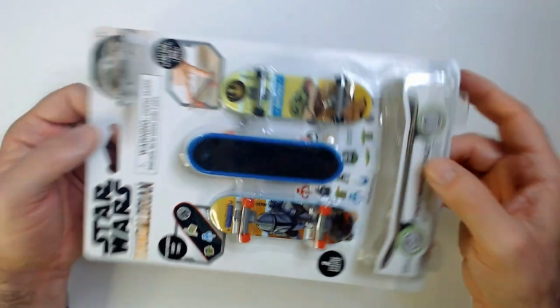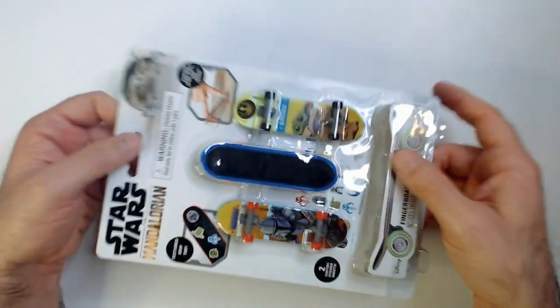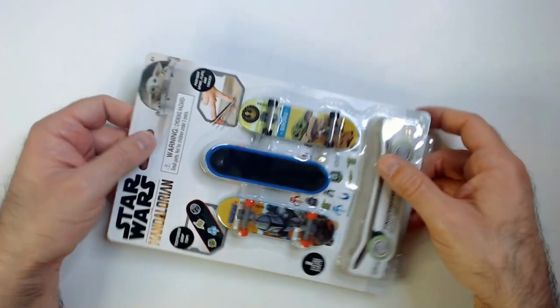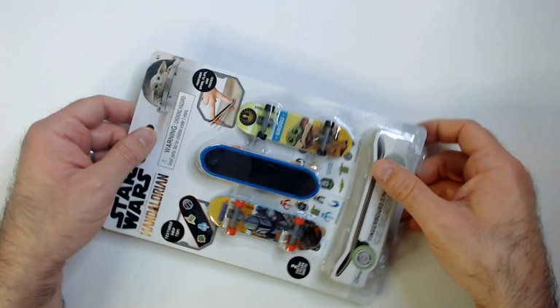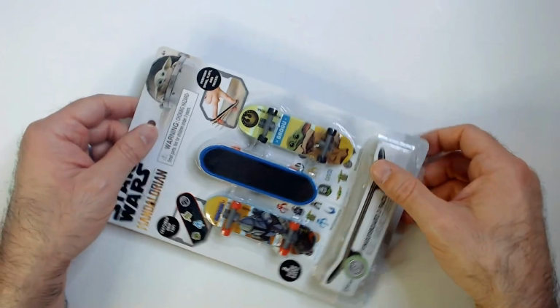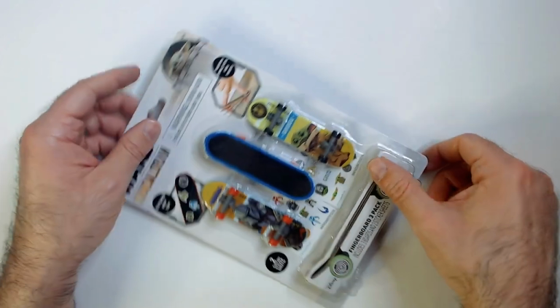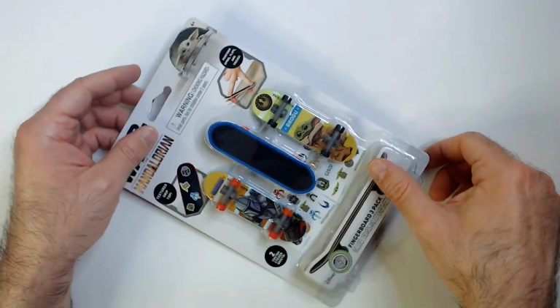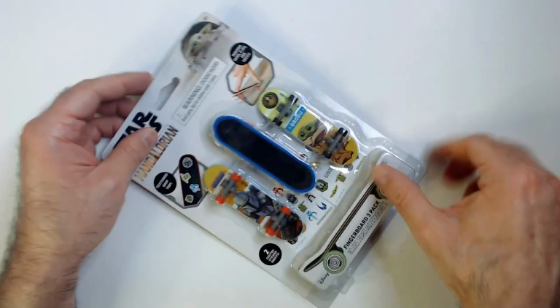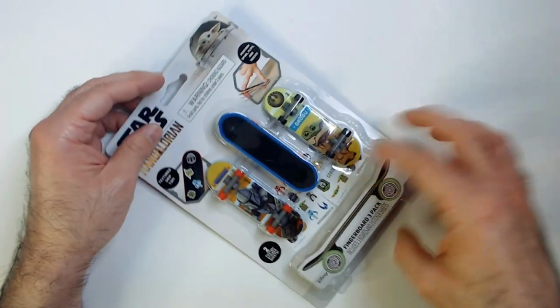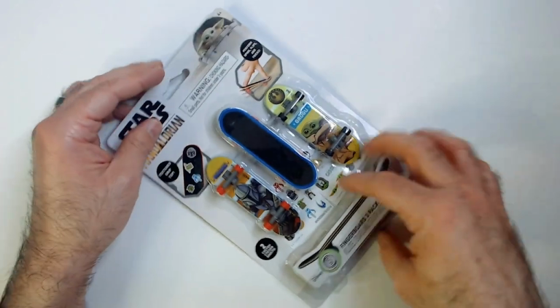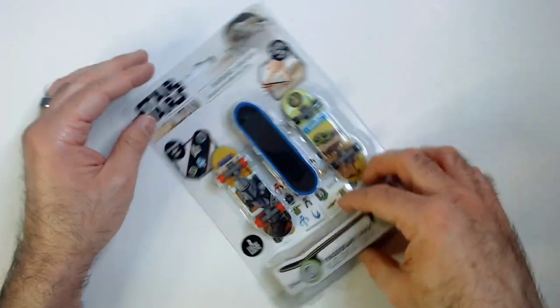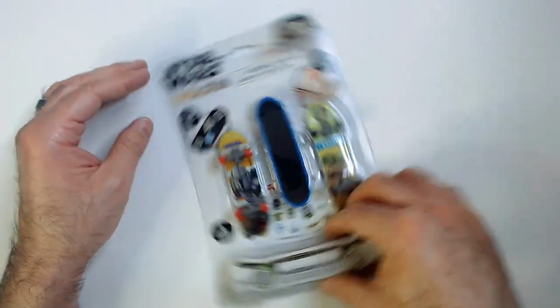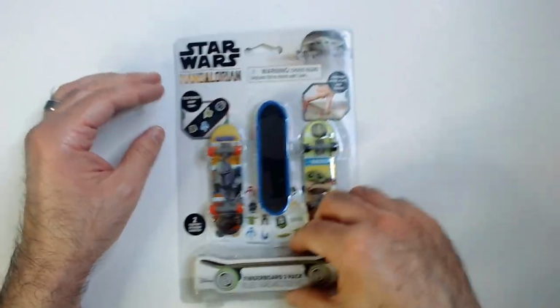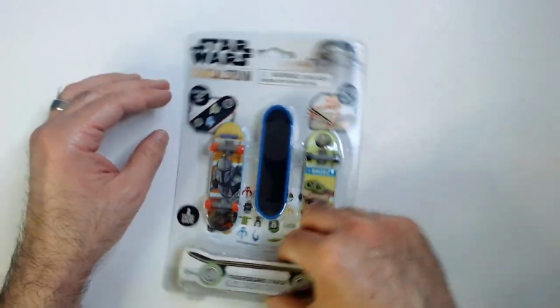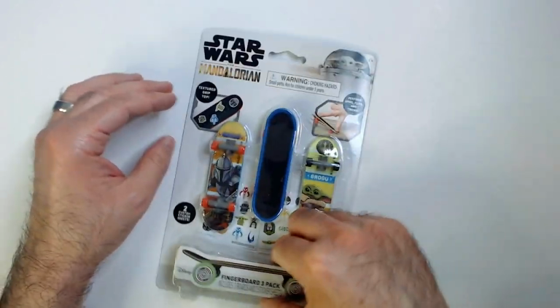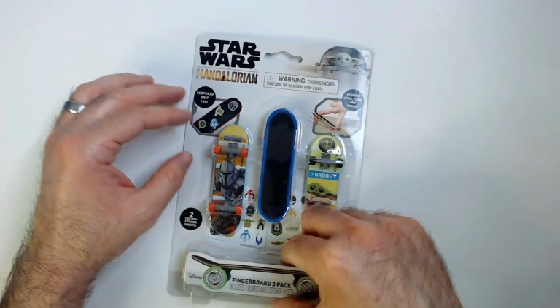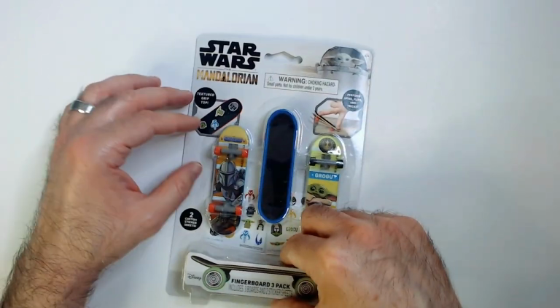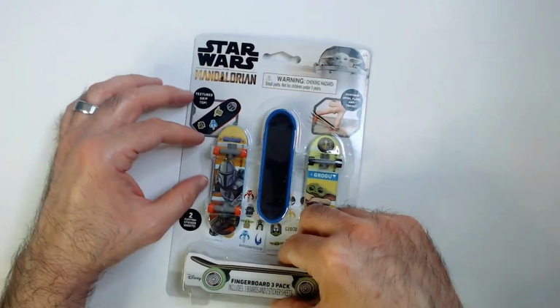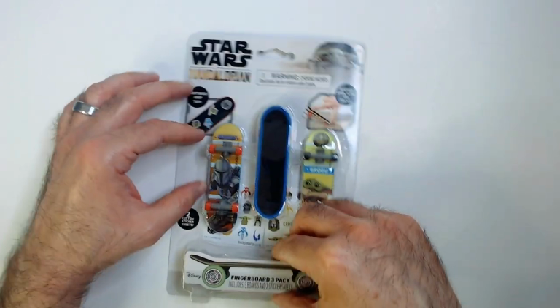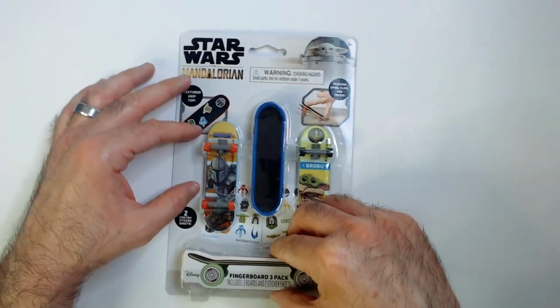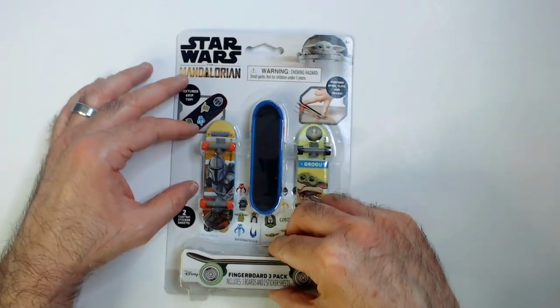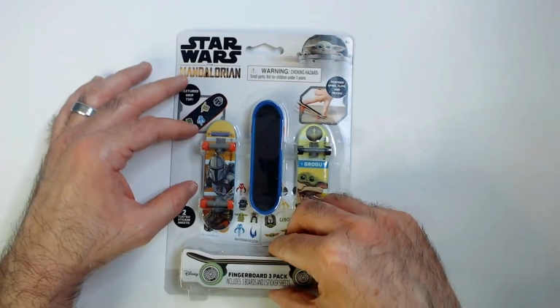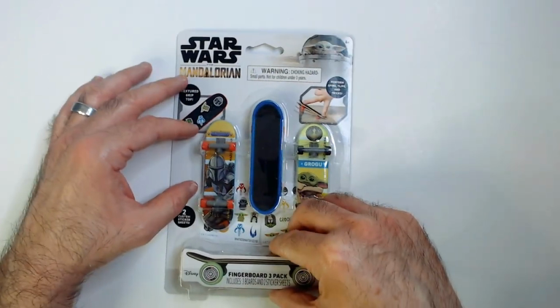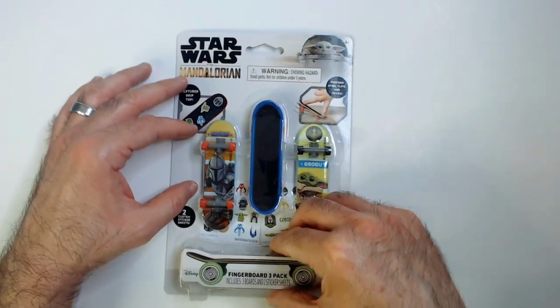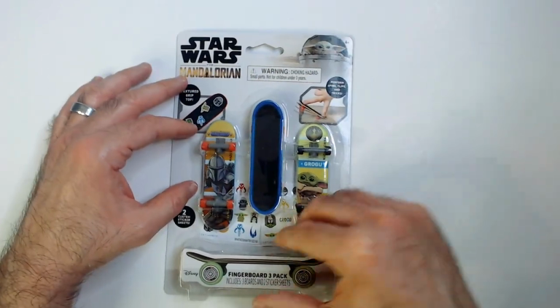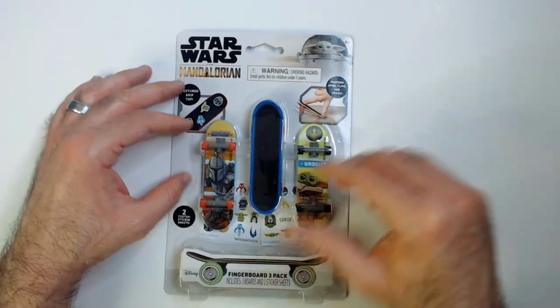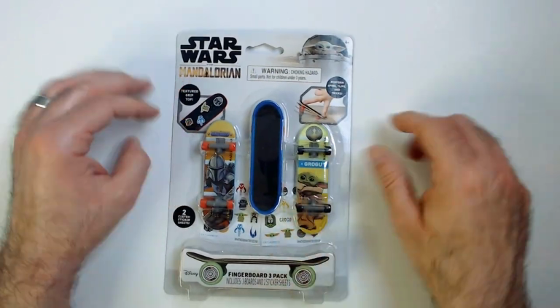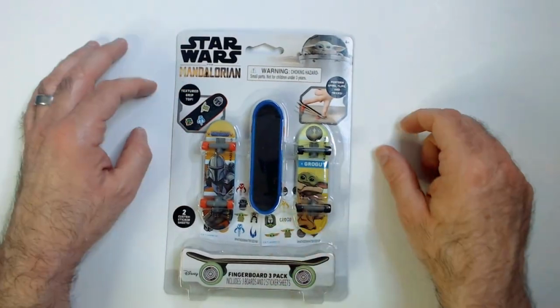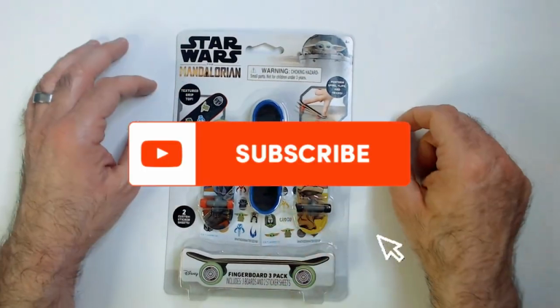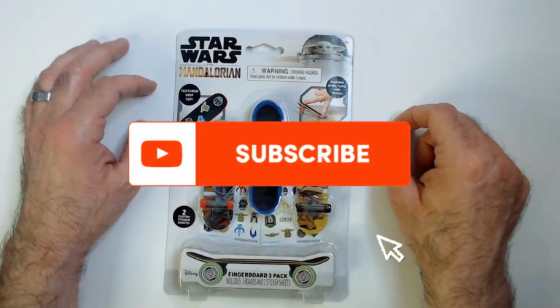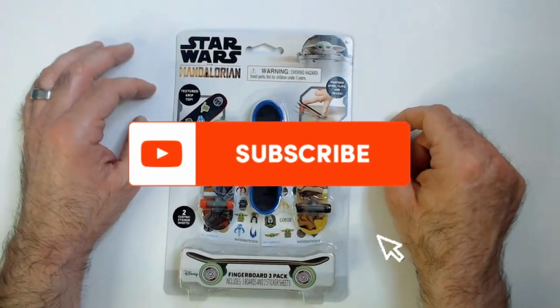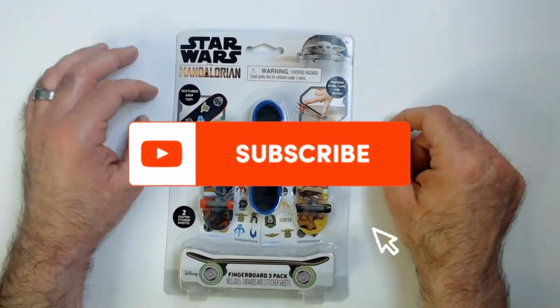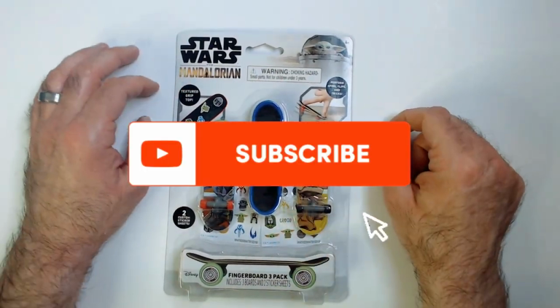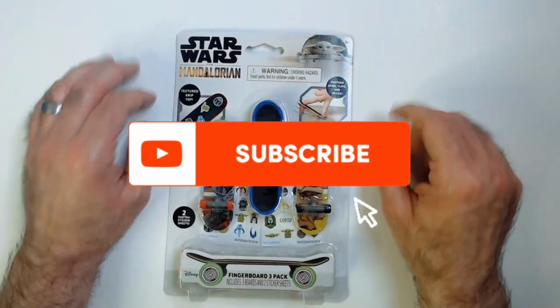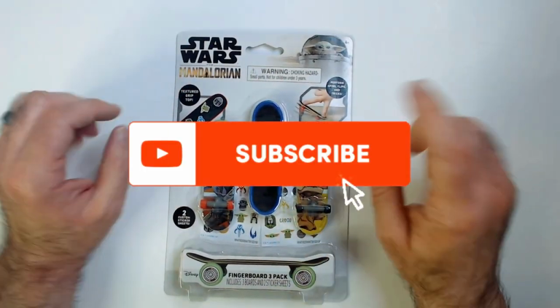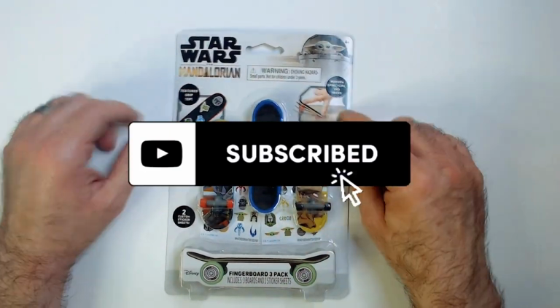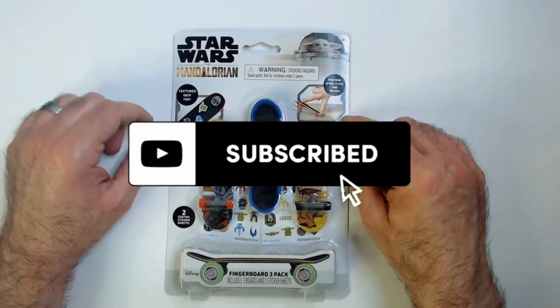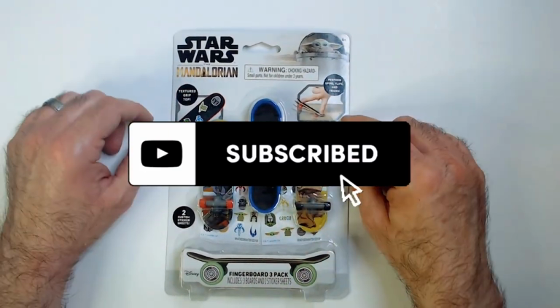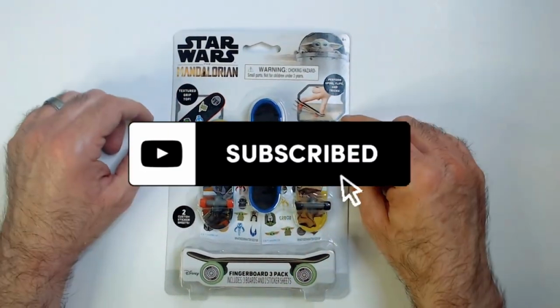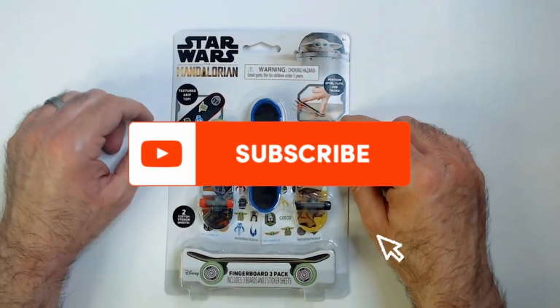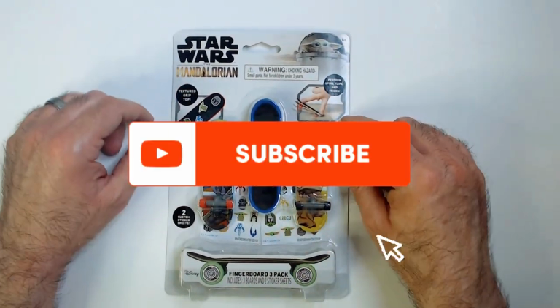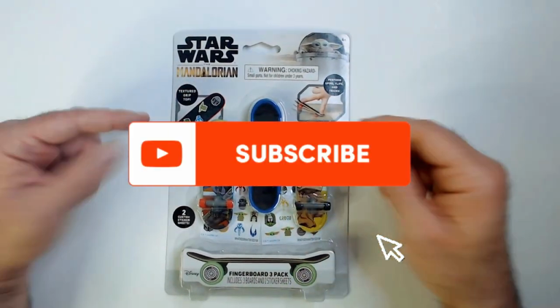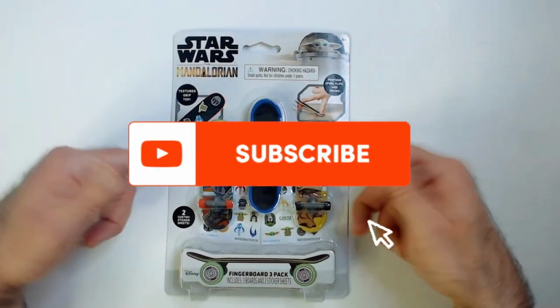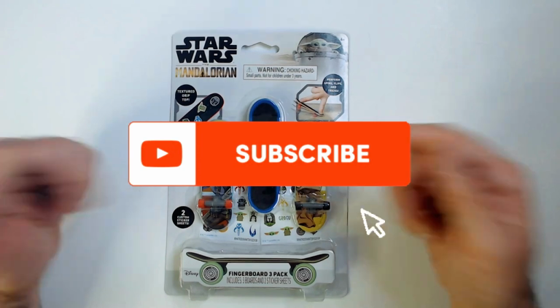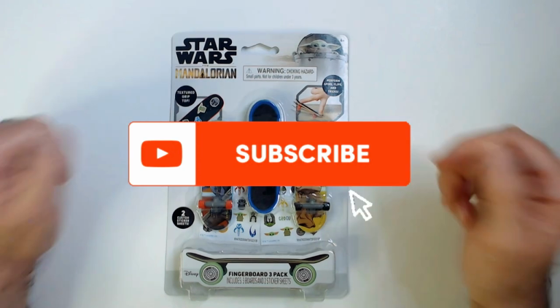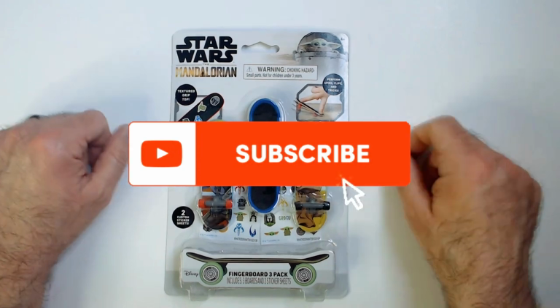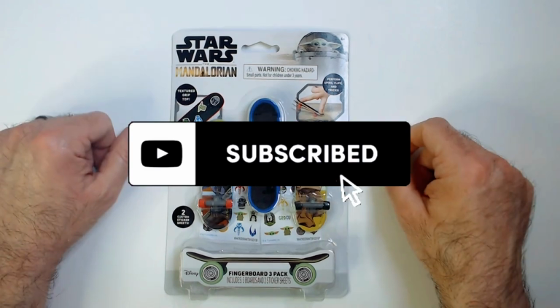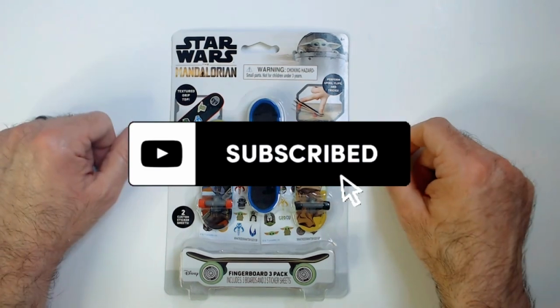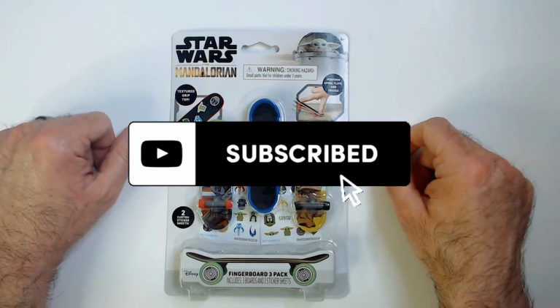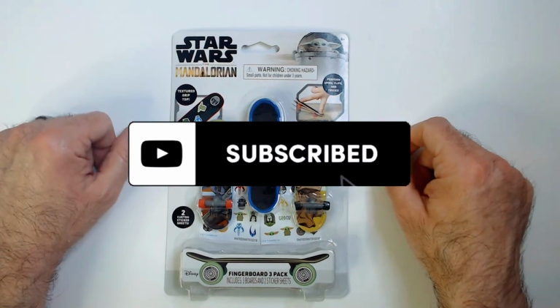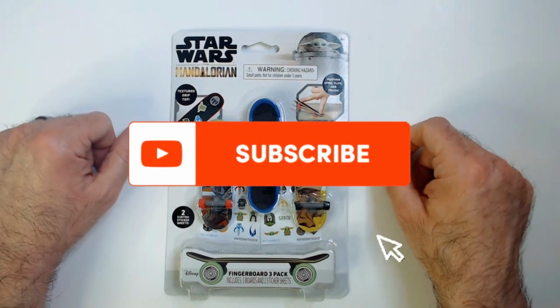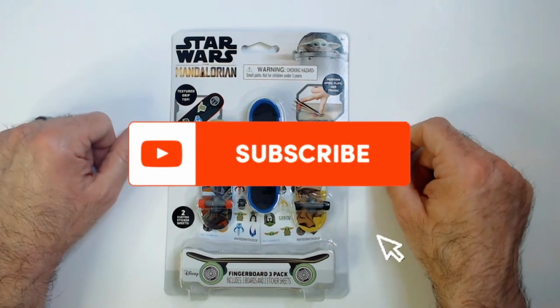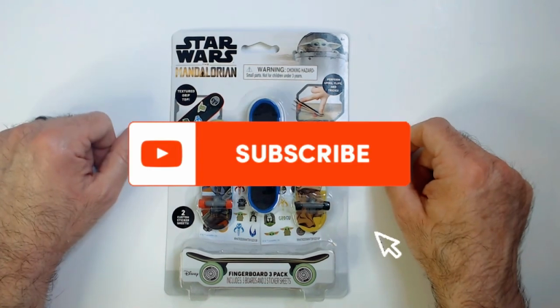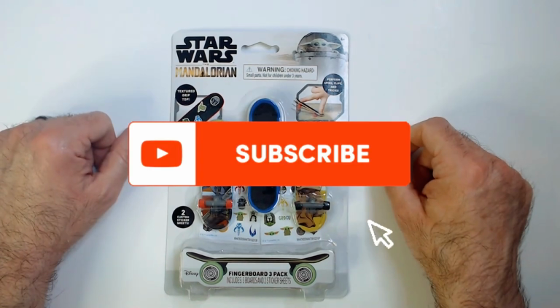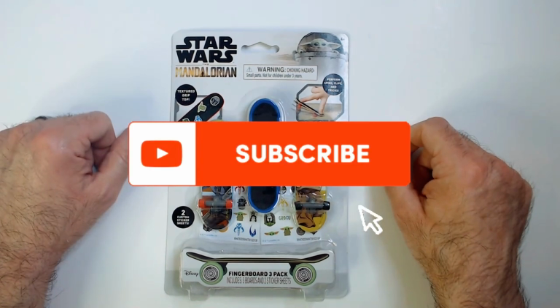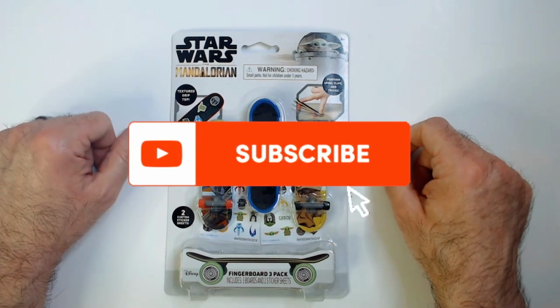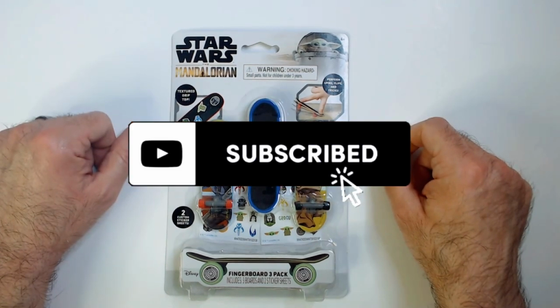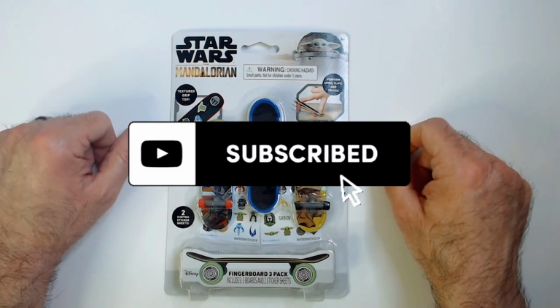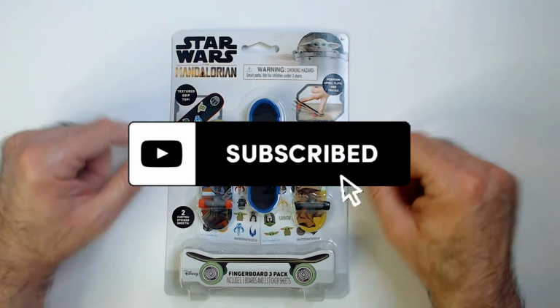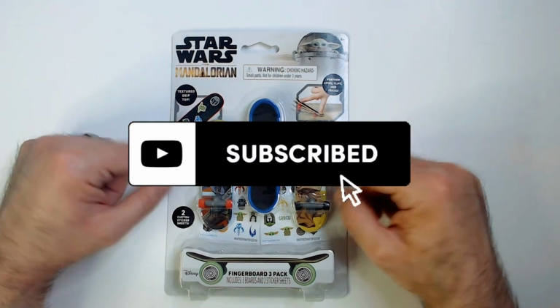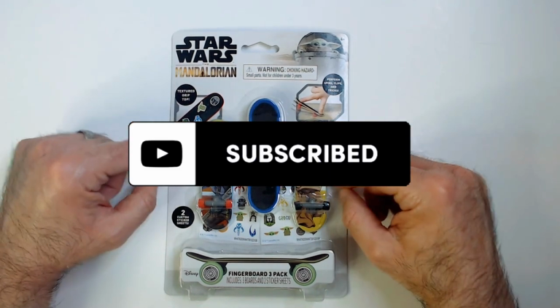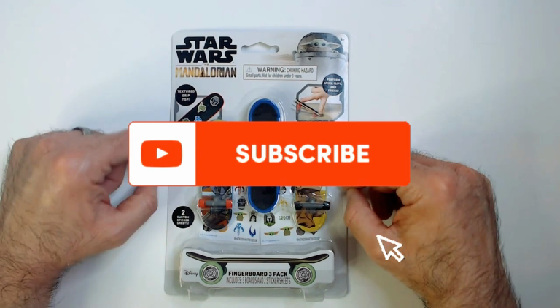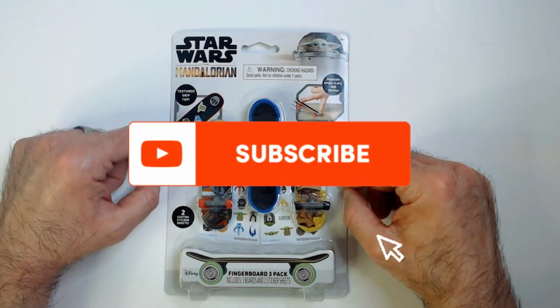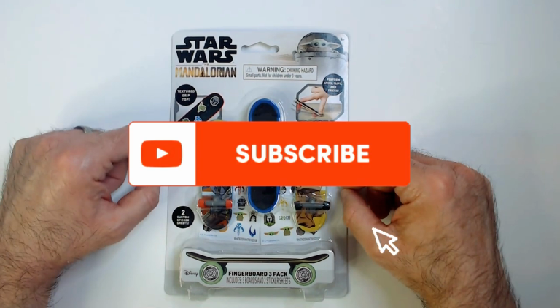Thanks for watching Triple R, have a good day or night wherever you are. Smash that like button, hit subscribe, and check out Five Below if you want to grab one of these.